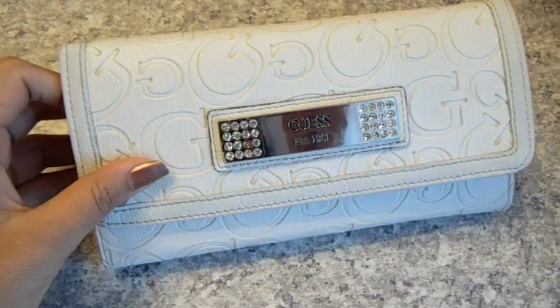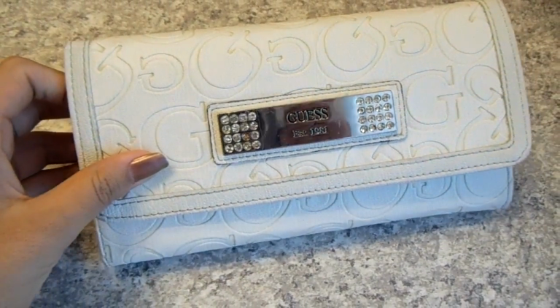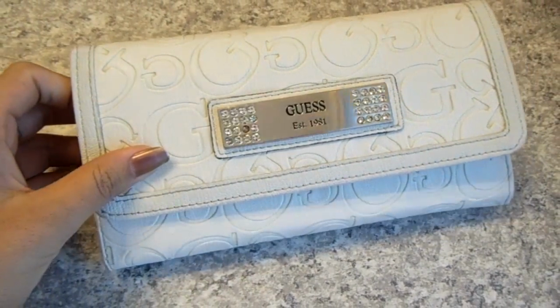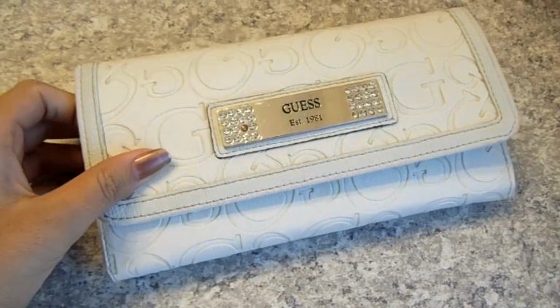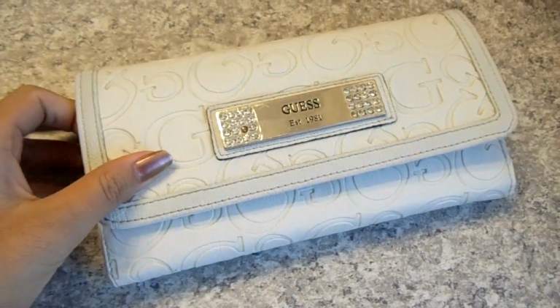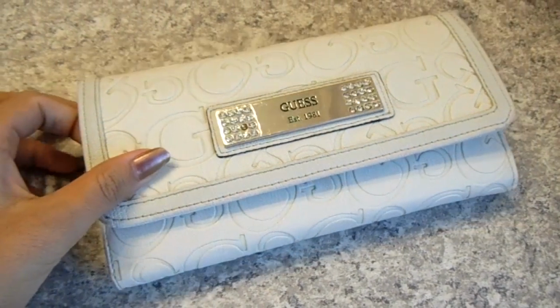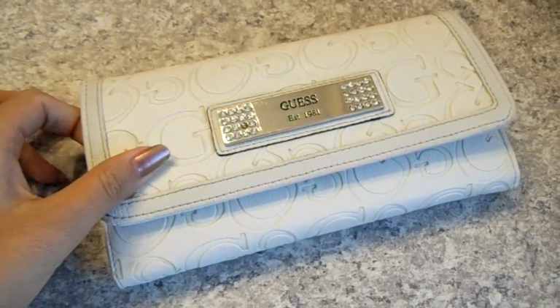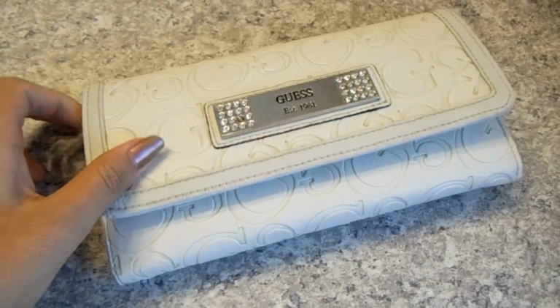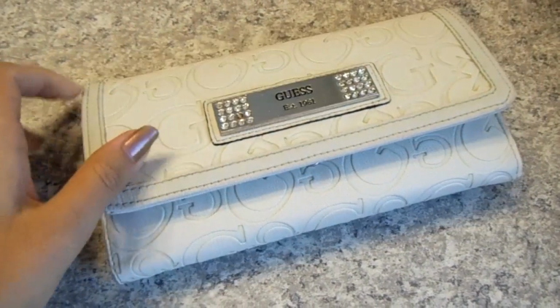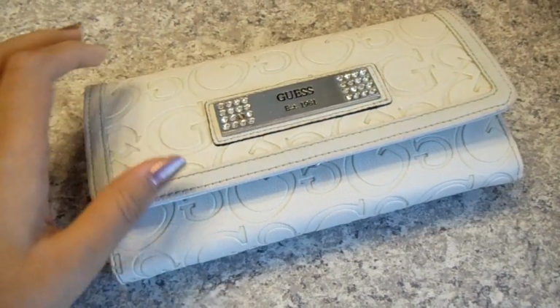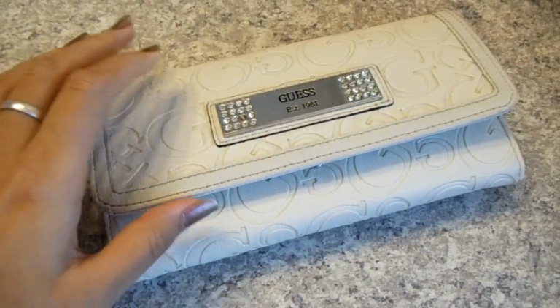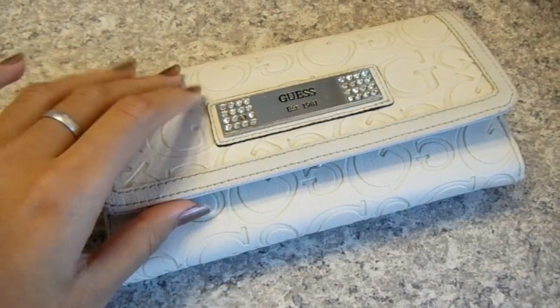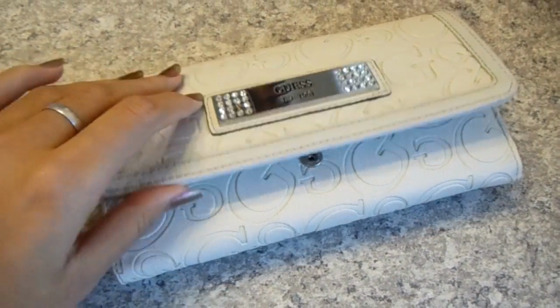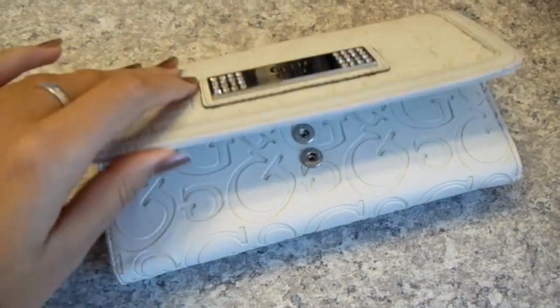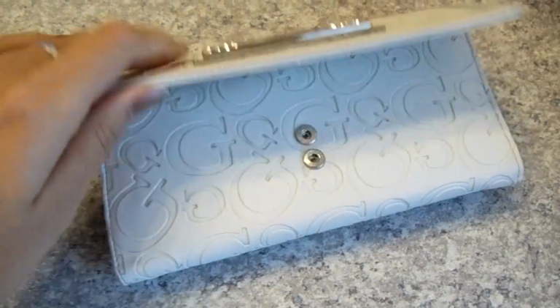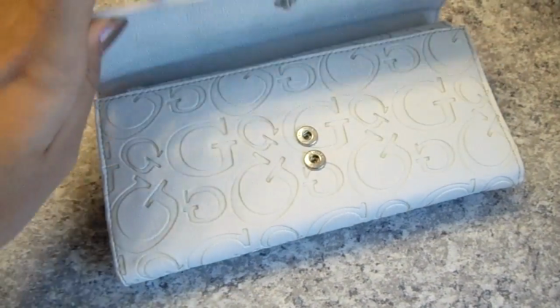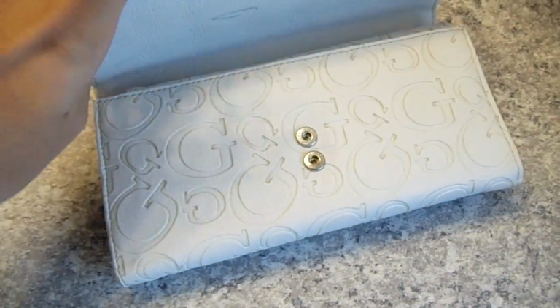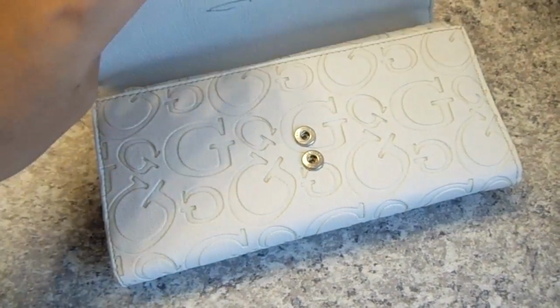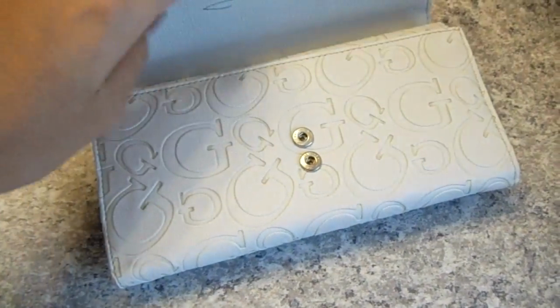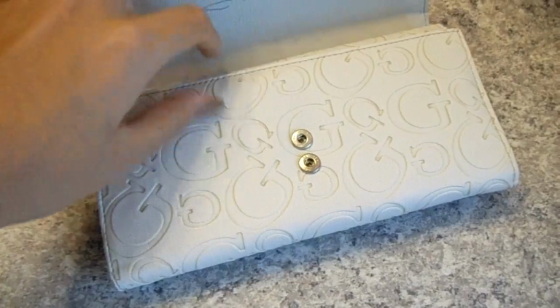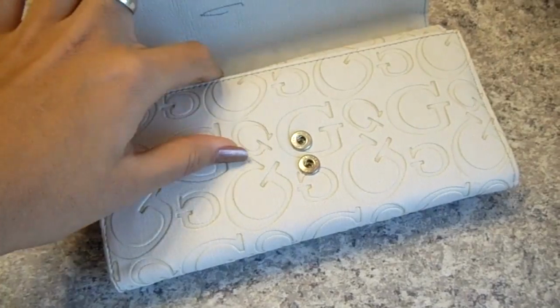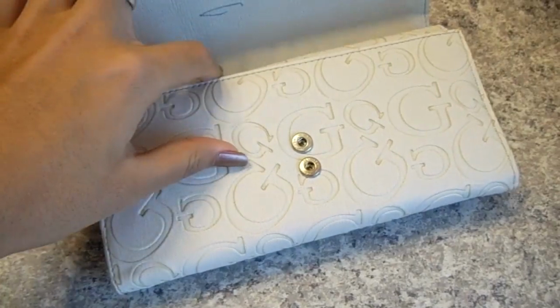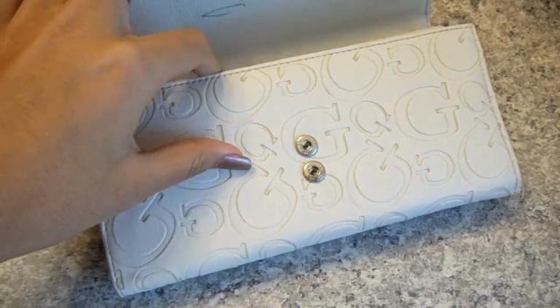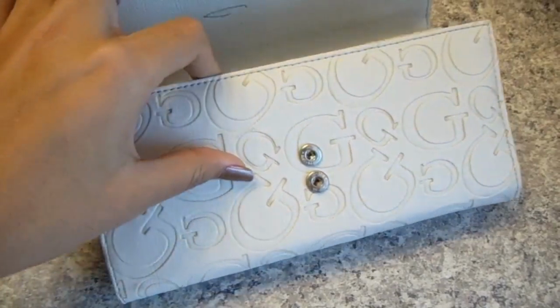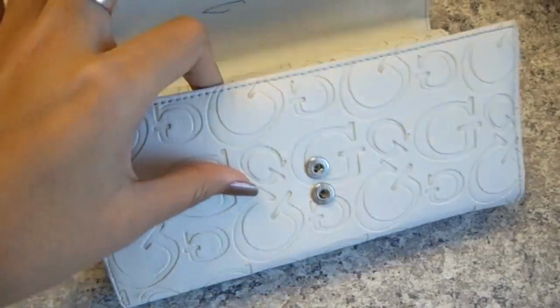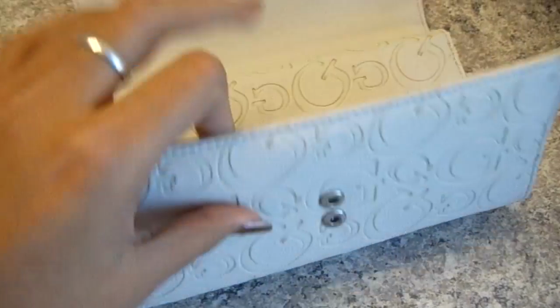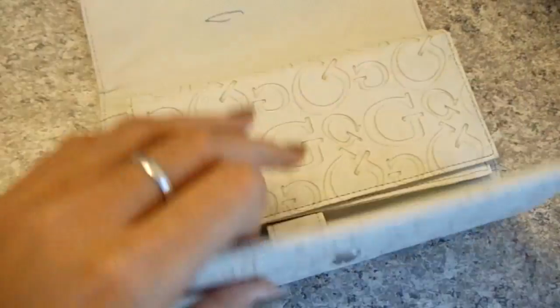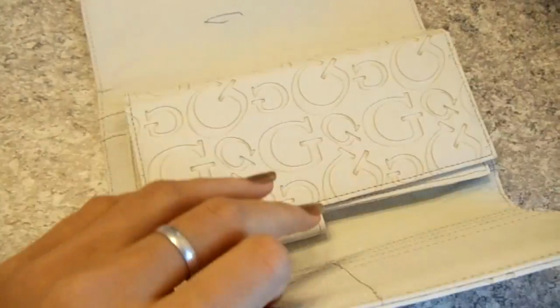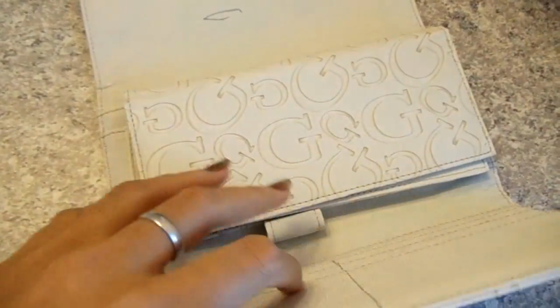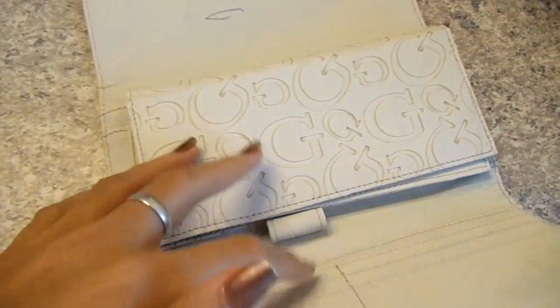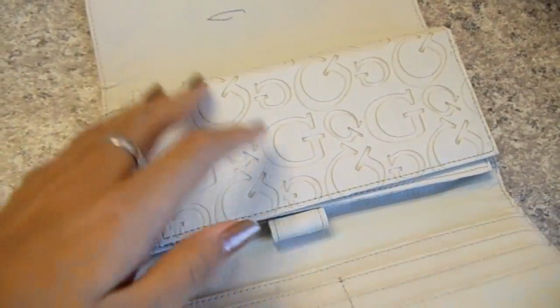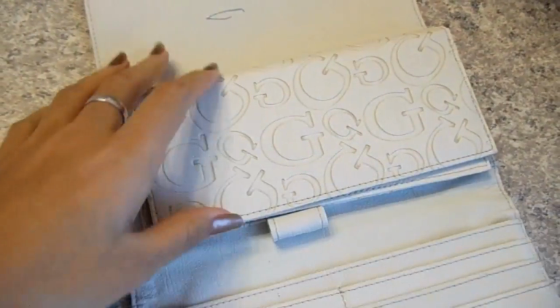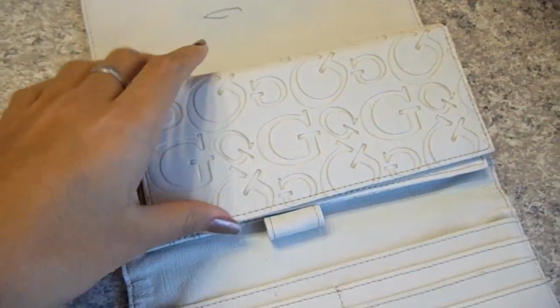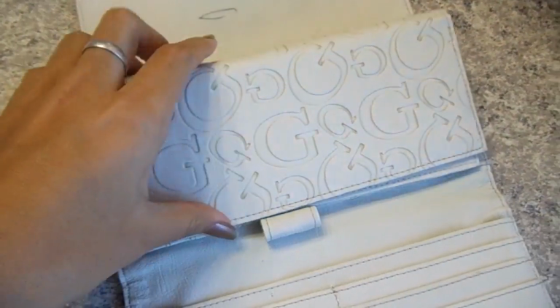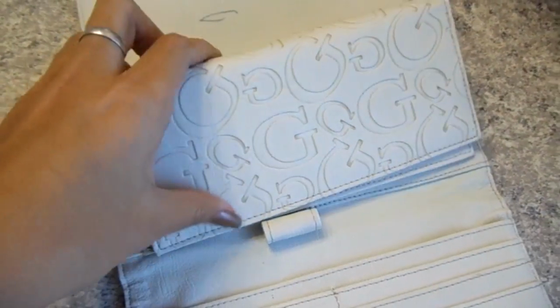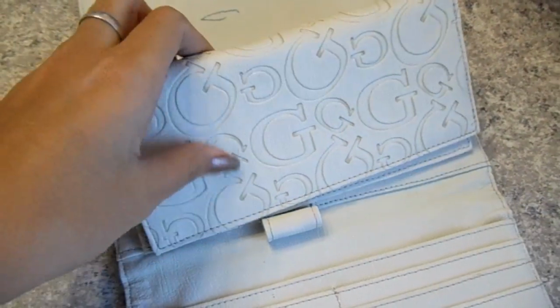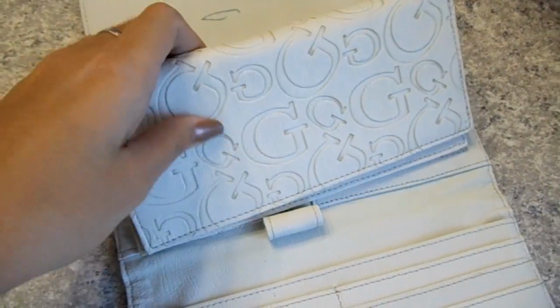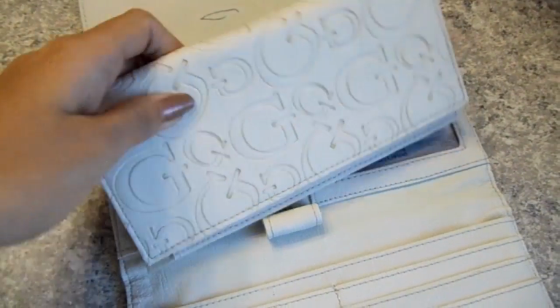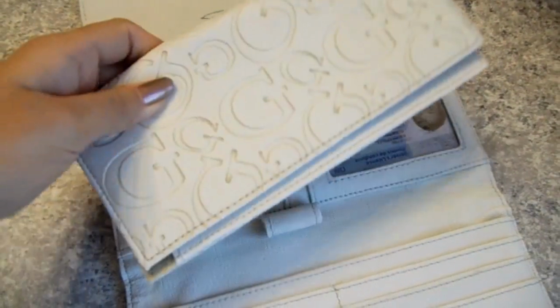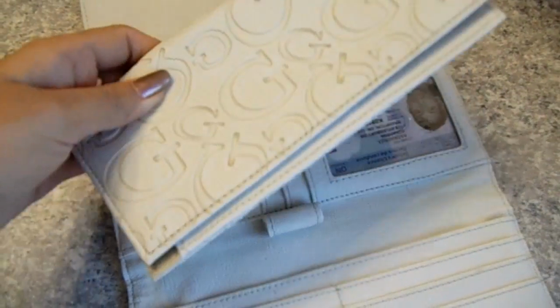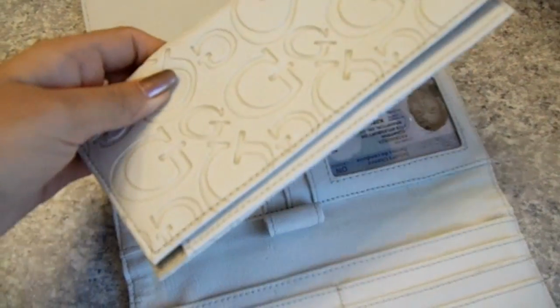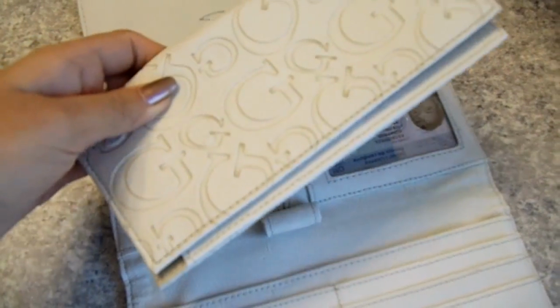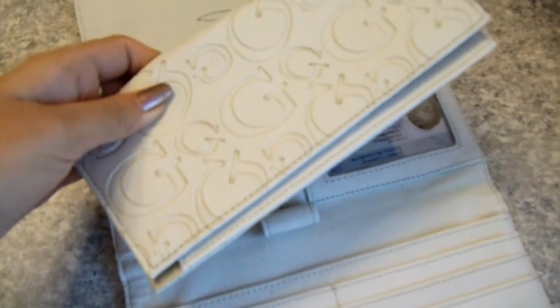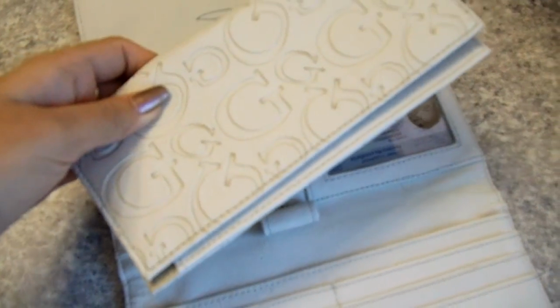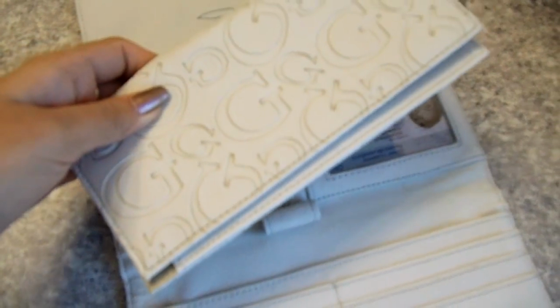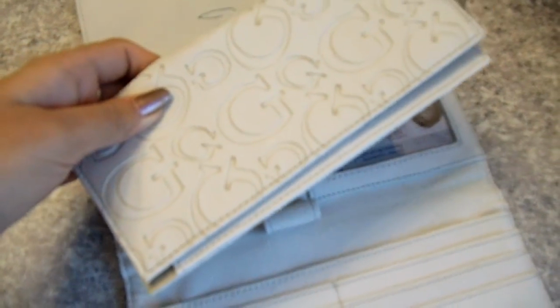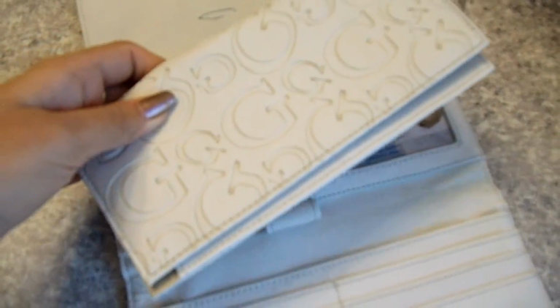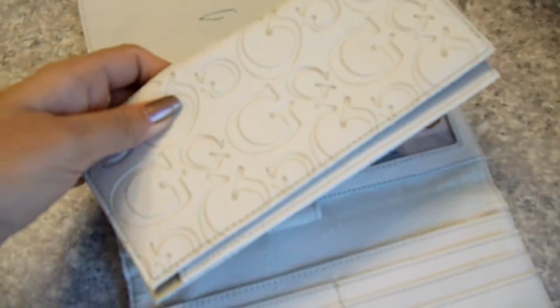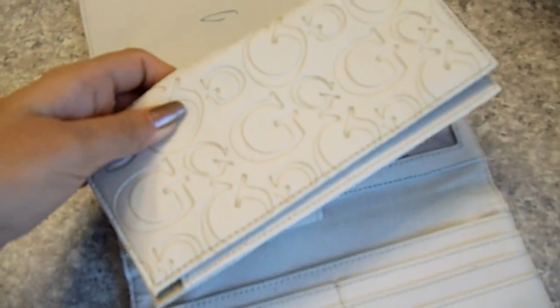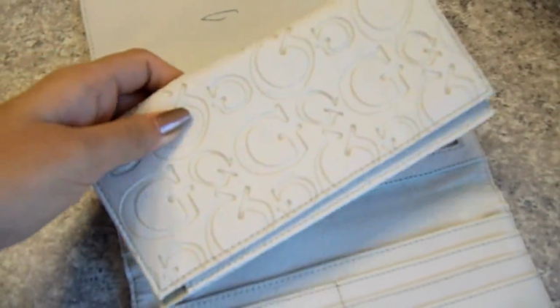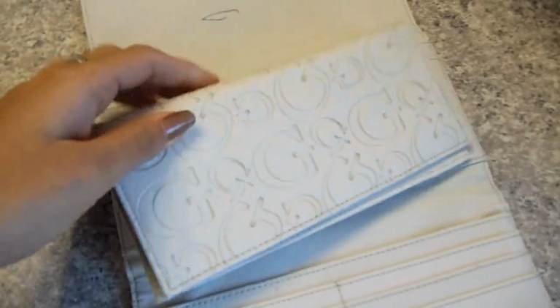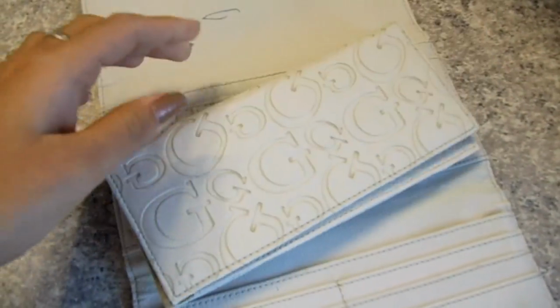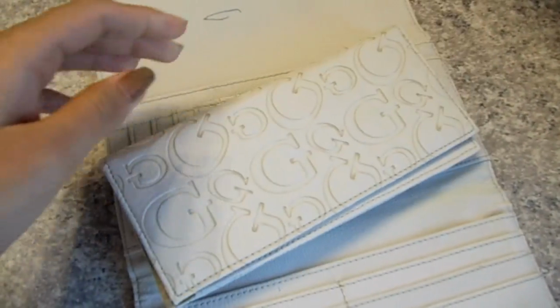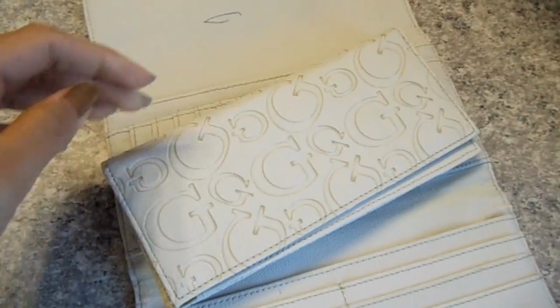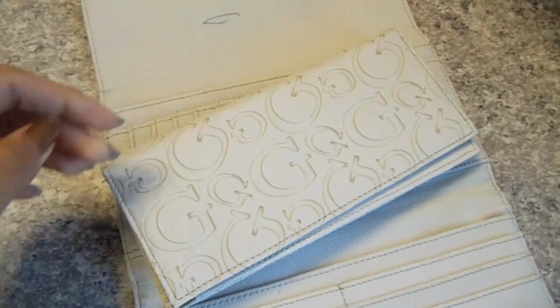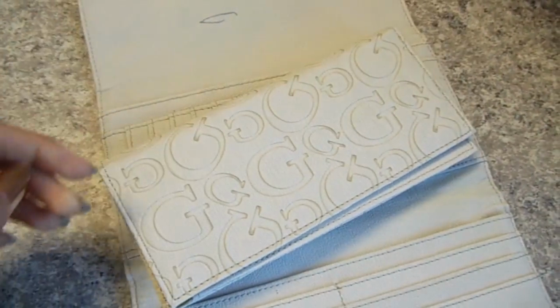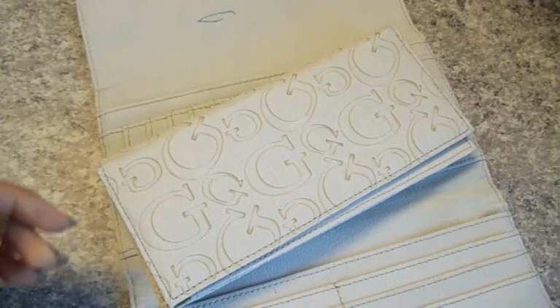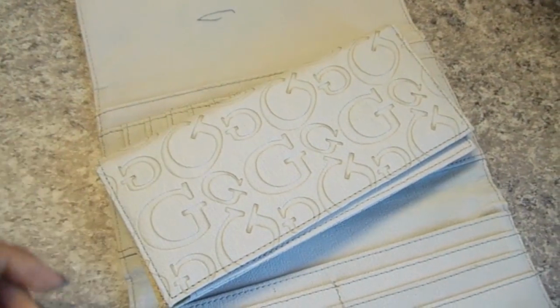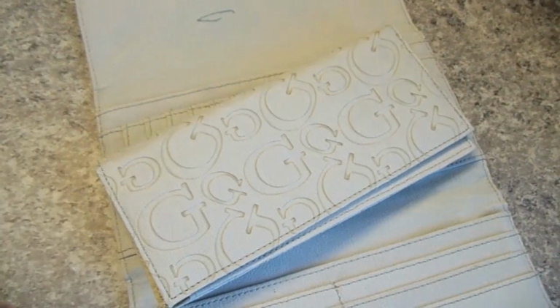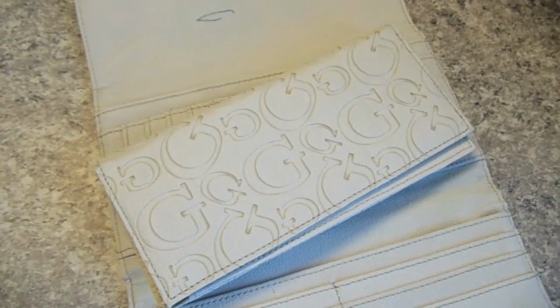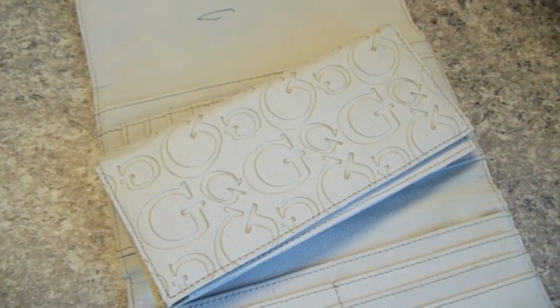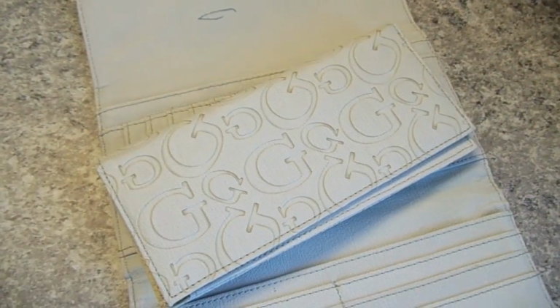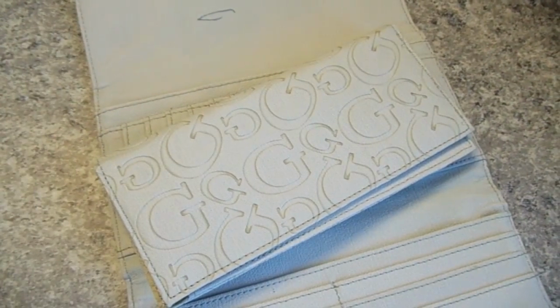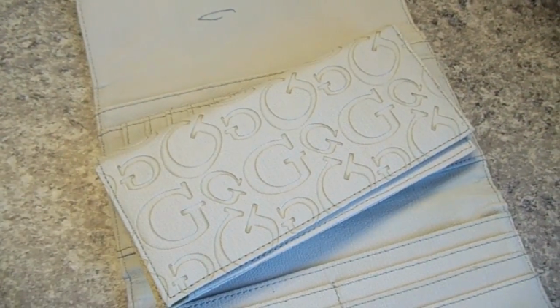In this video I'm going to show you how I clean any leather surfaces that I have, like wallets, handbags and things like that.